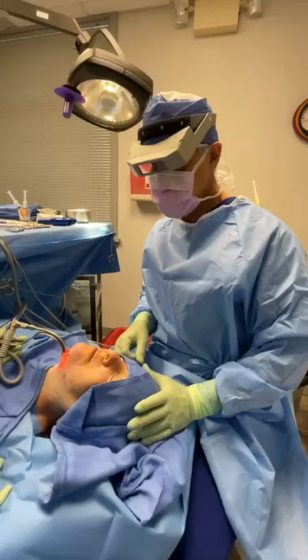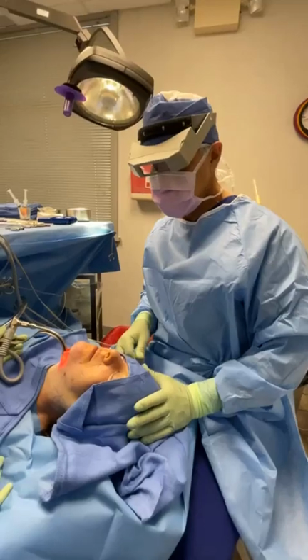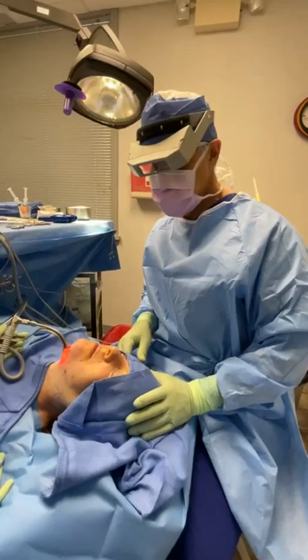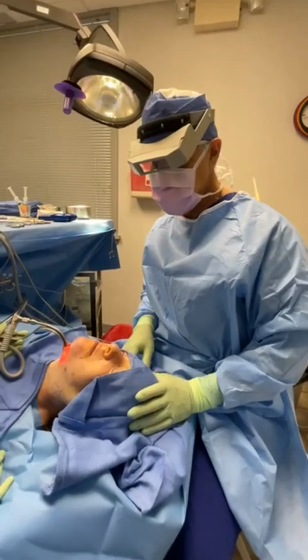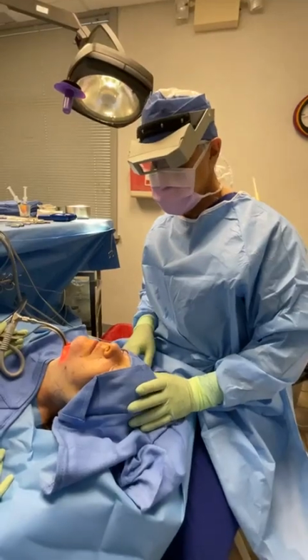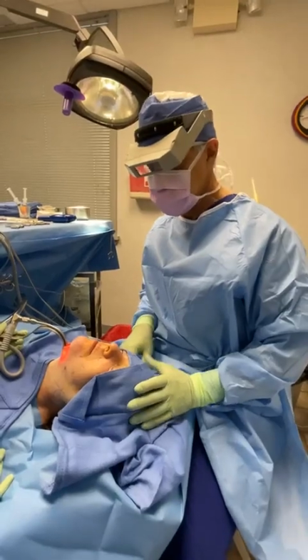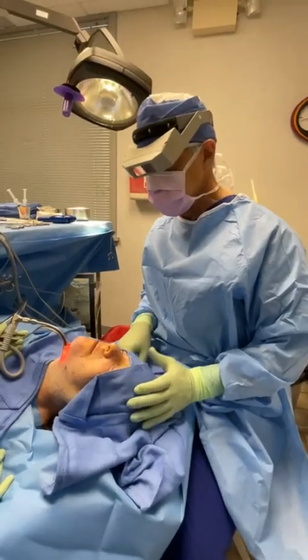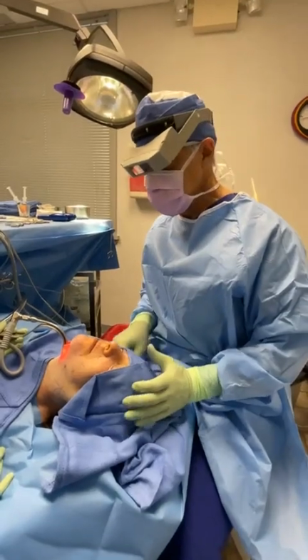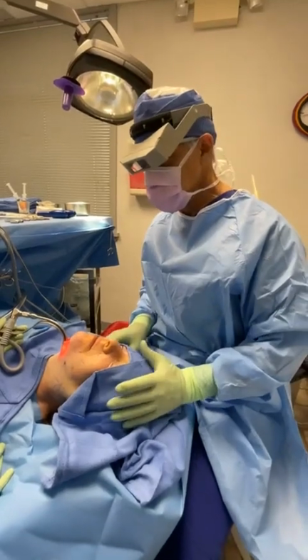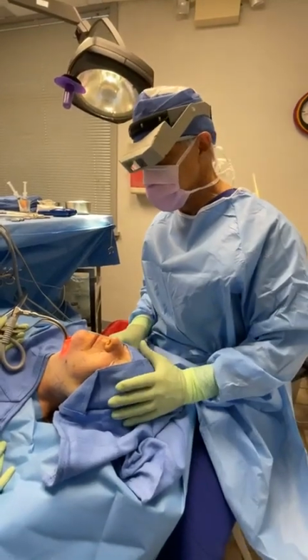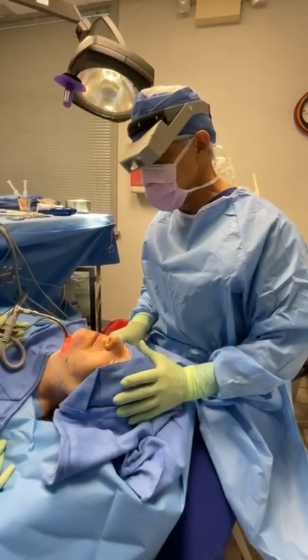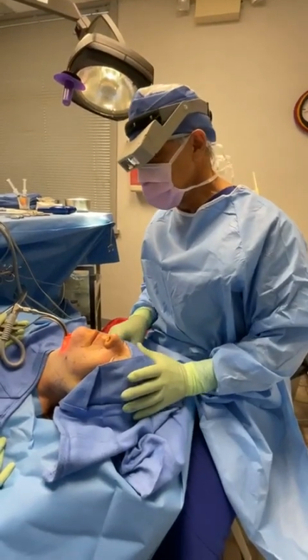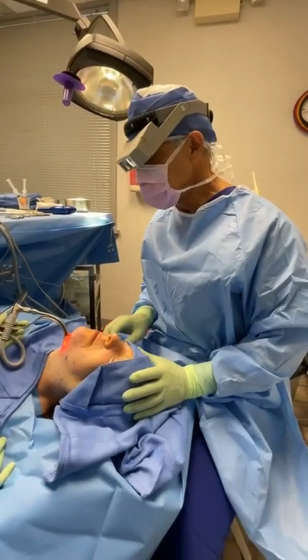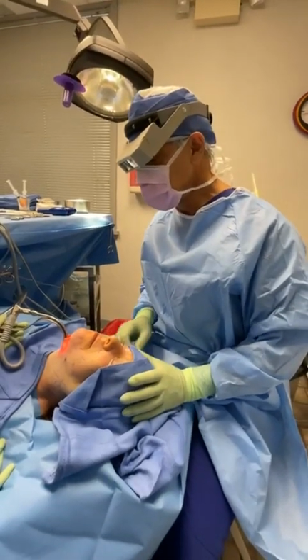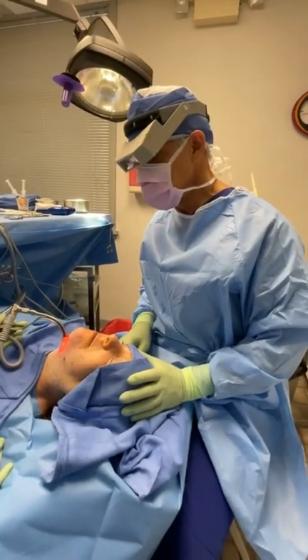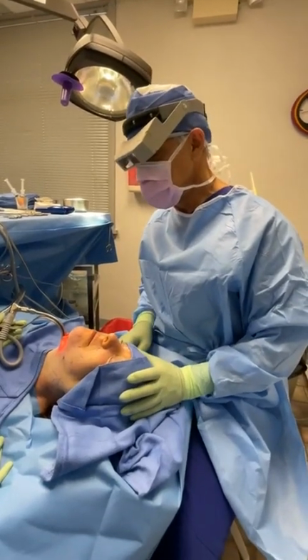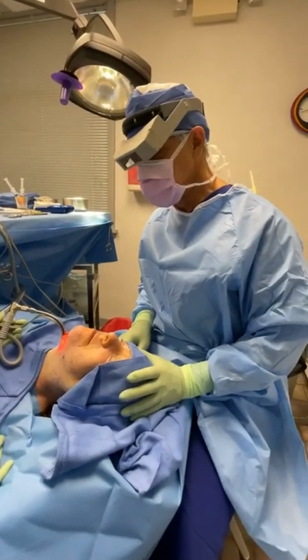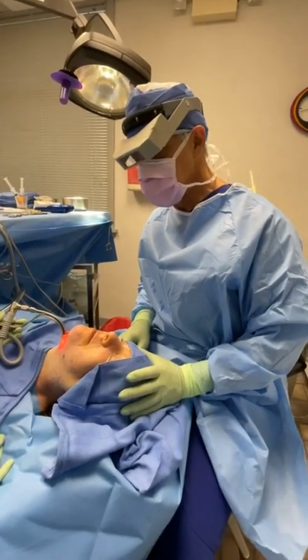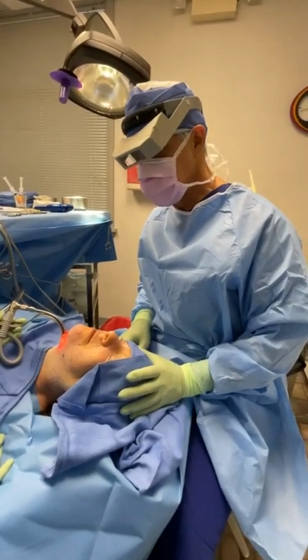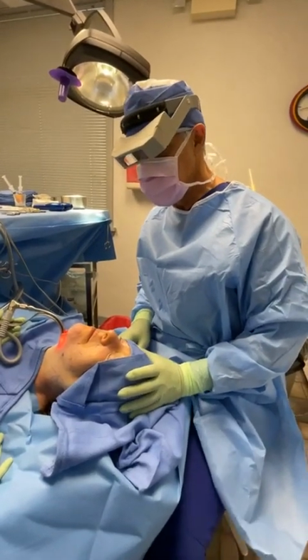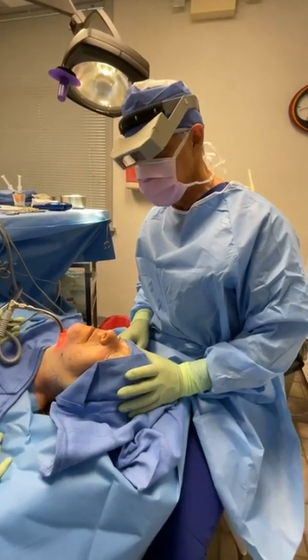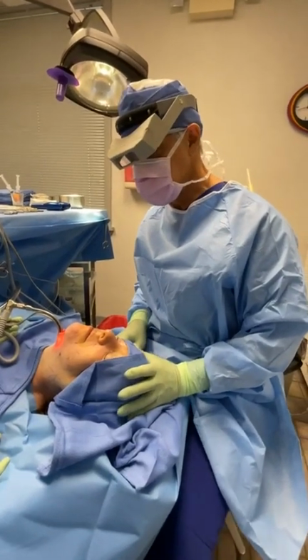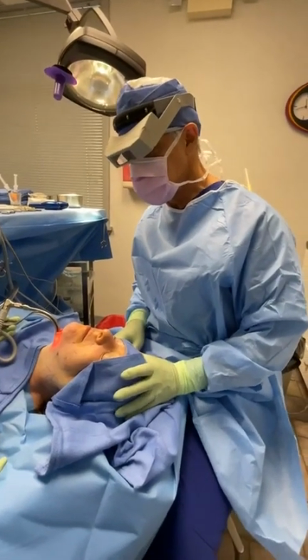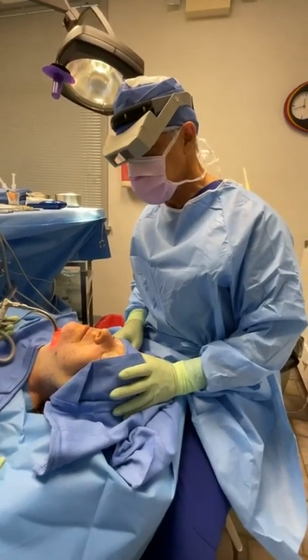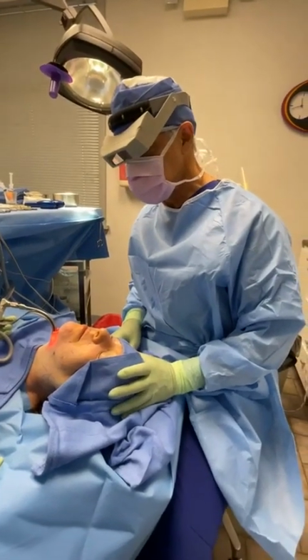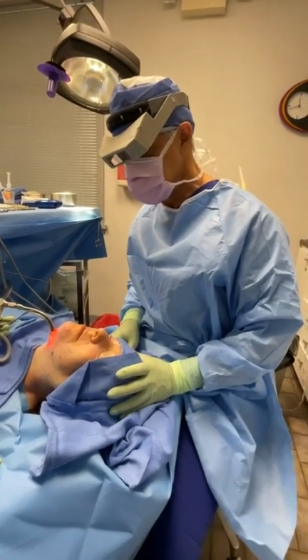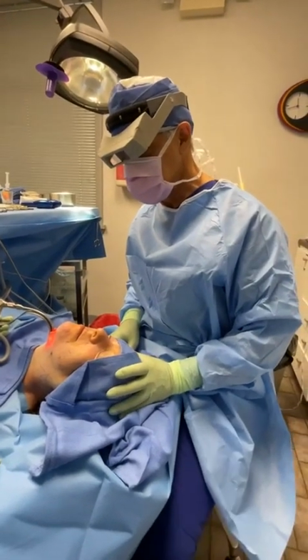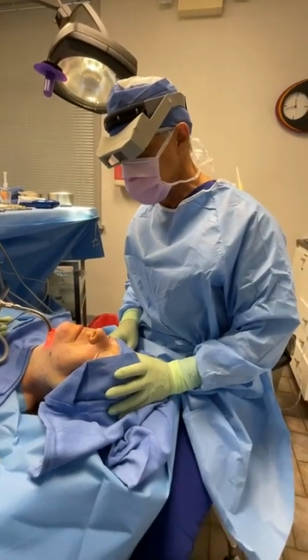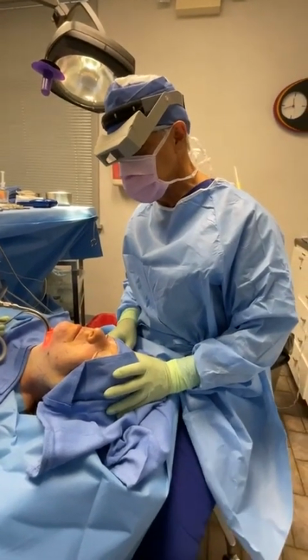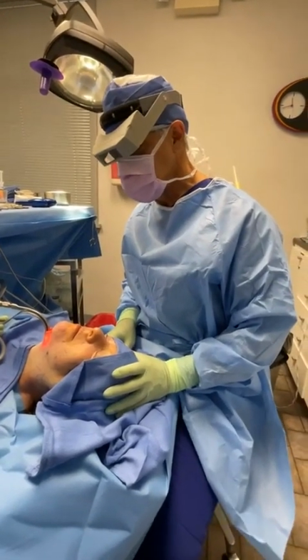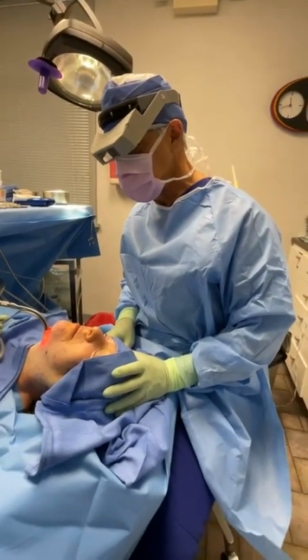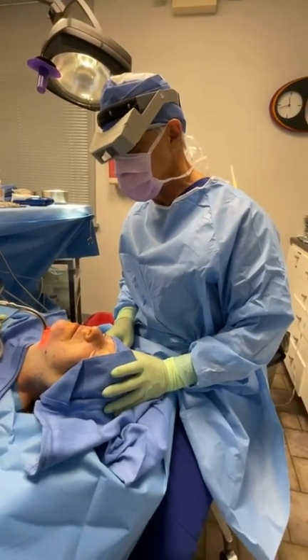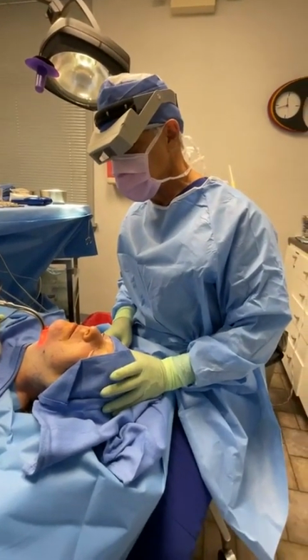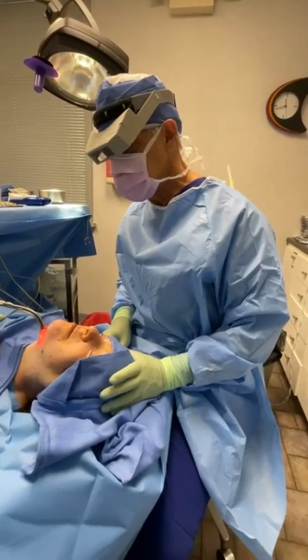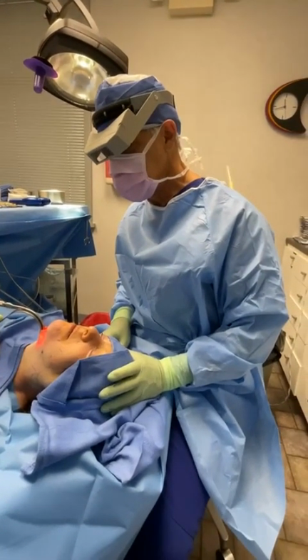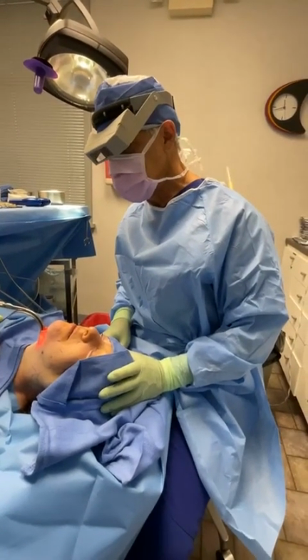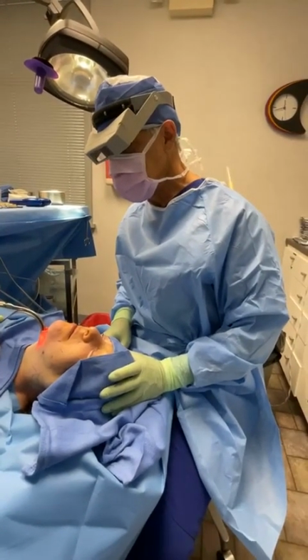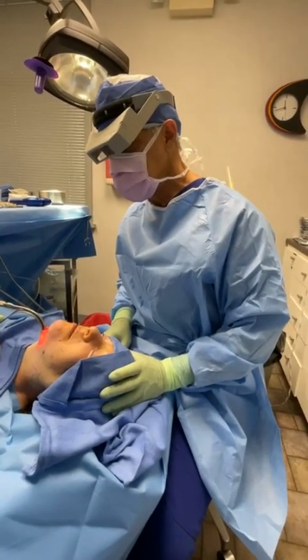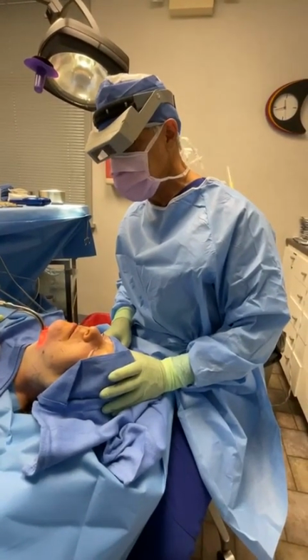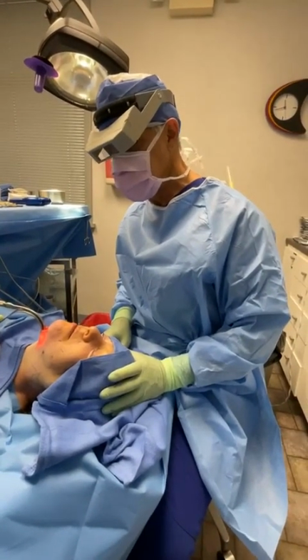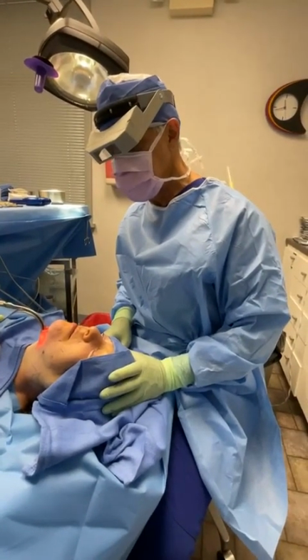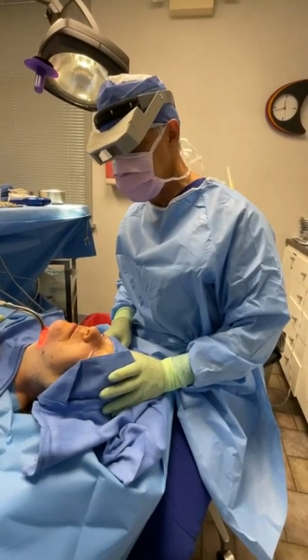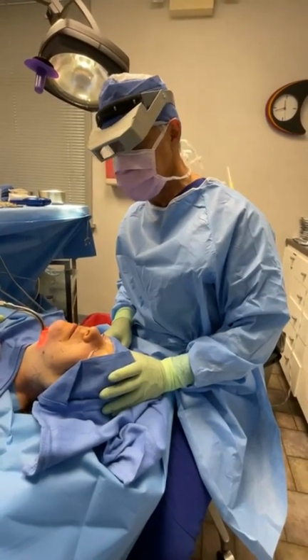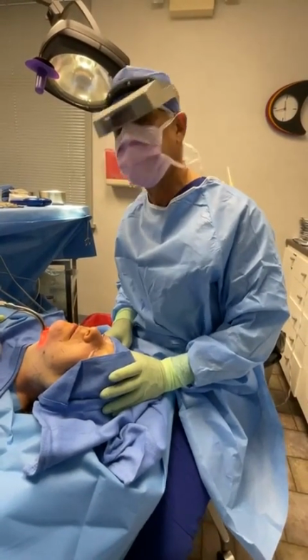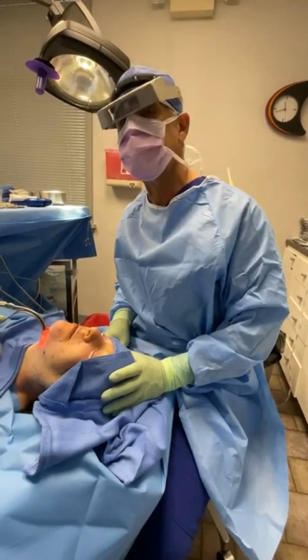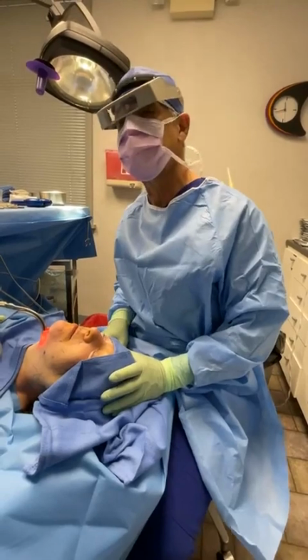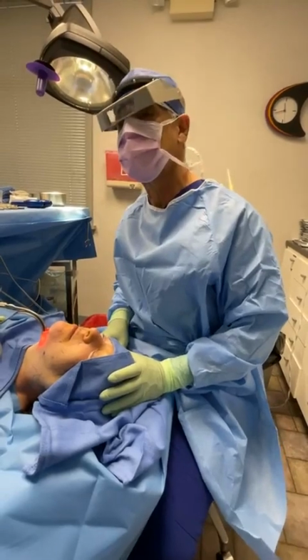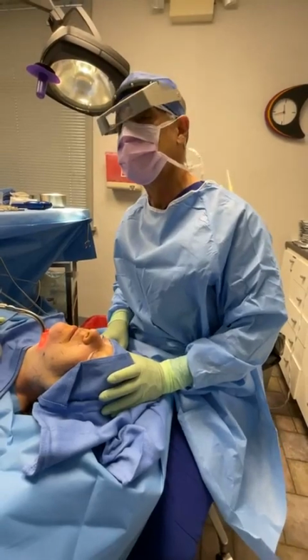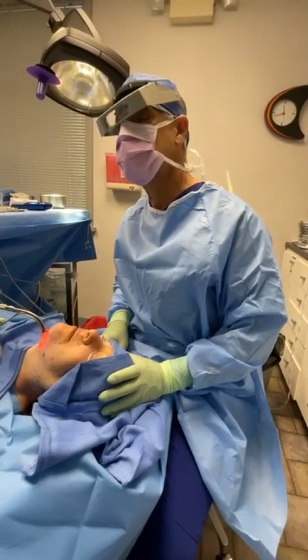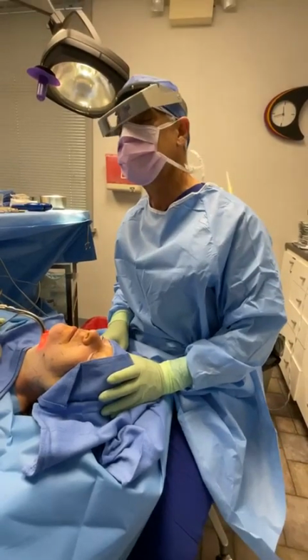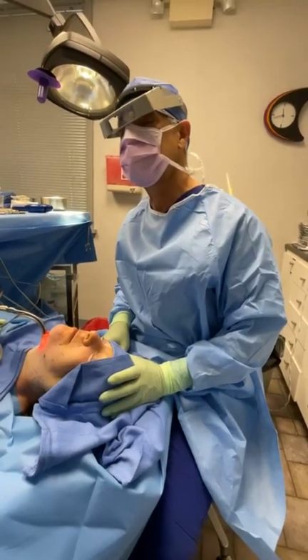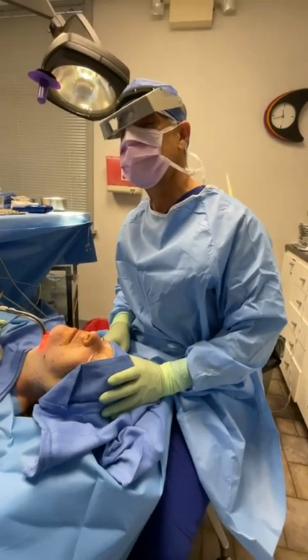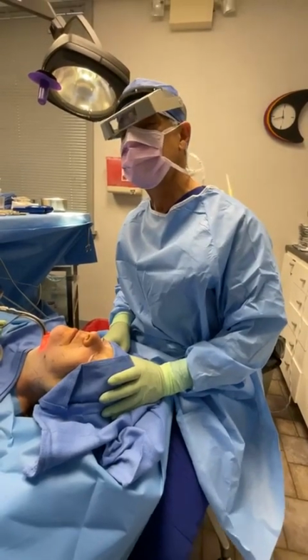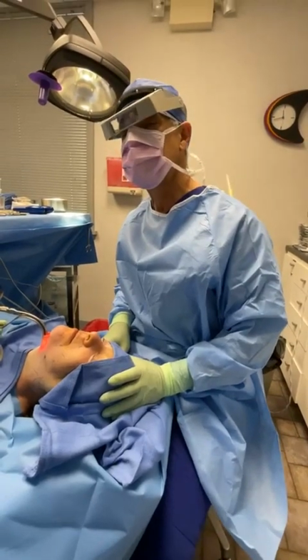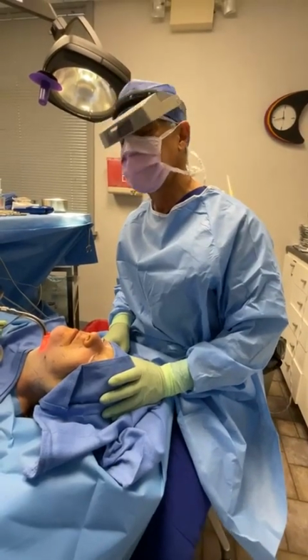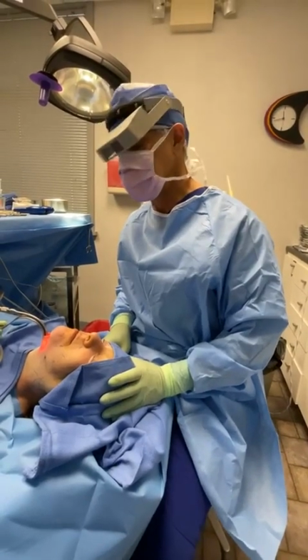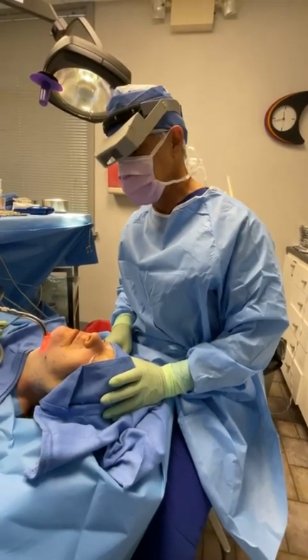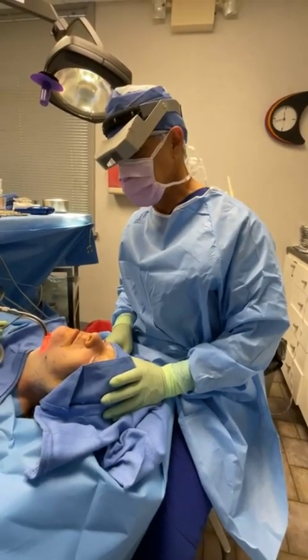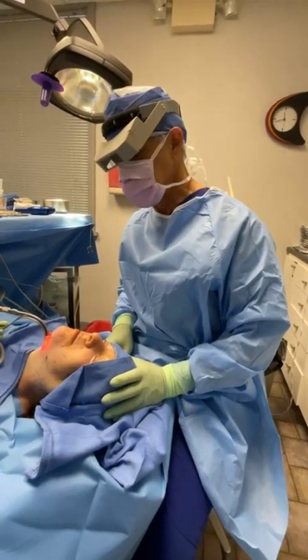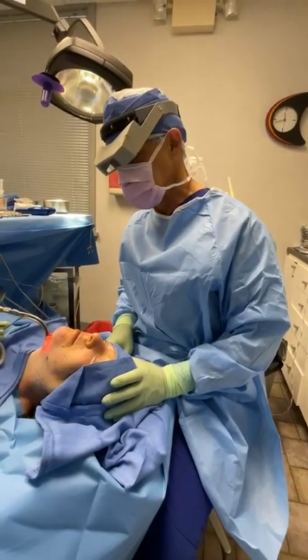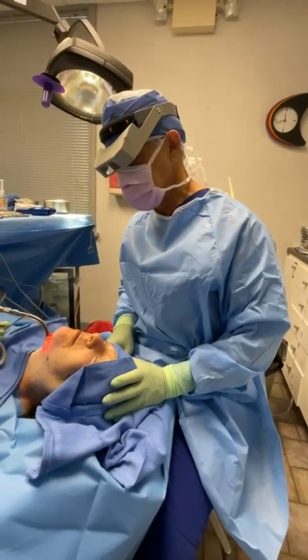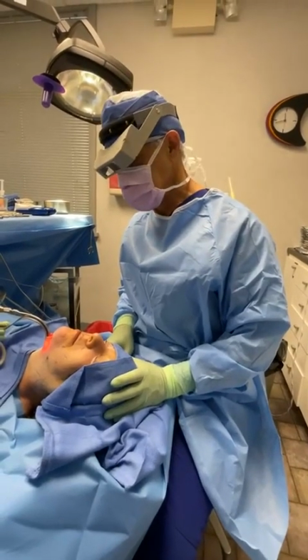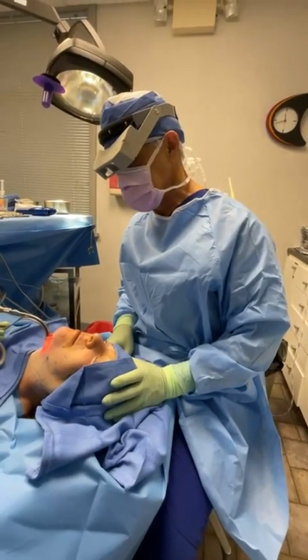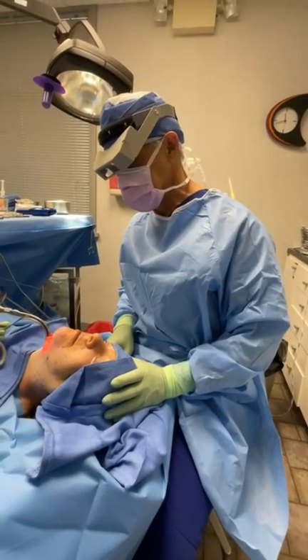Dr. Richard Buckley here at Milford, MD. This morning's project is a face neck lift with a central corset platysmoplasty.